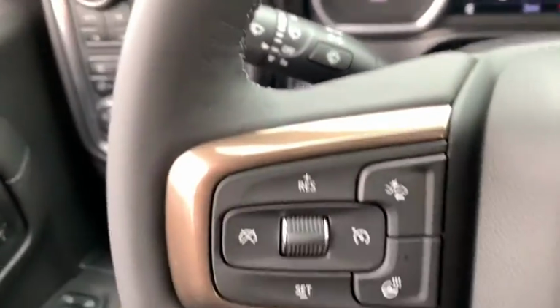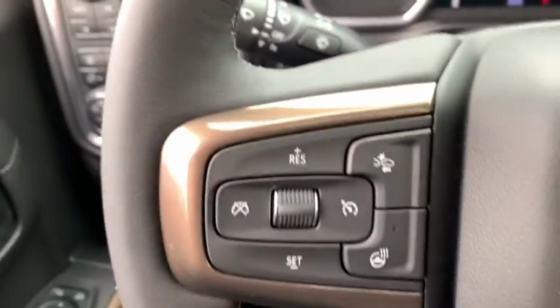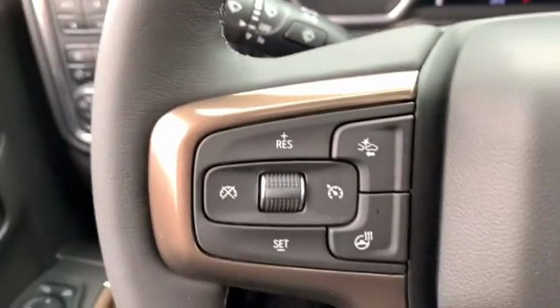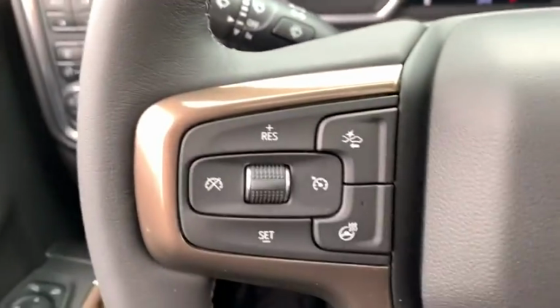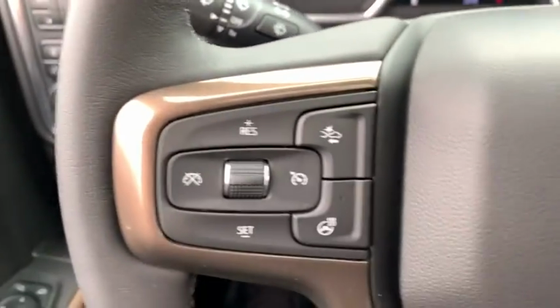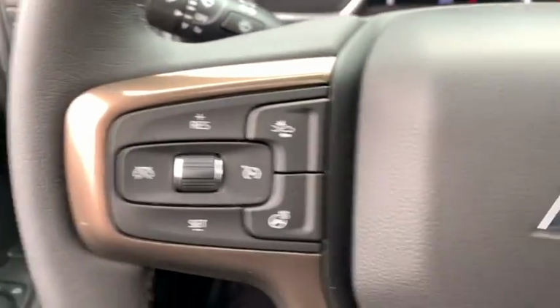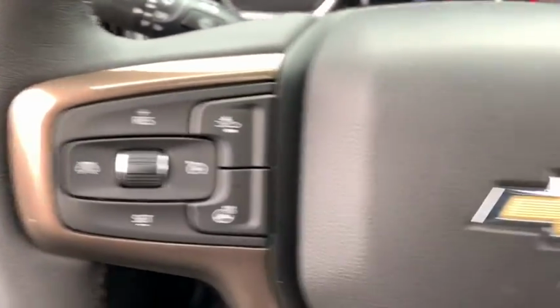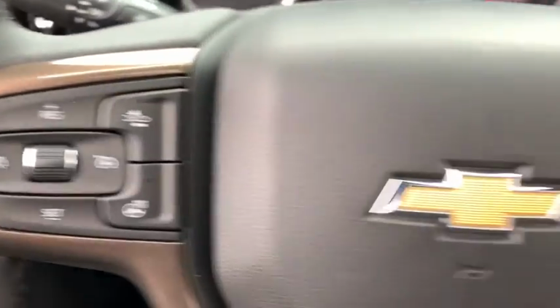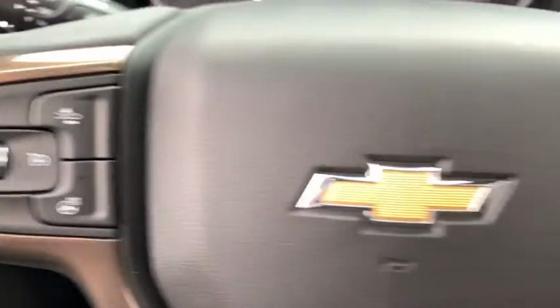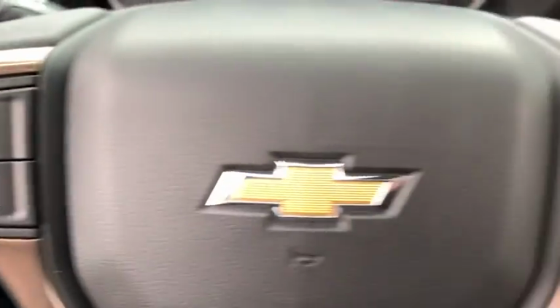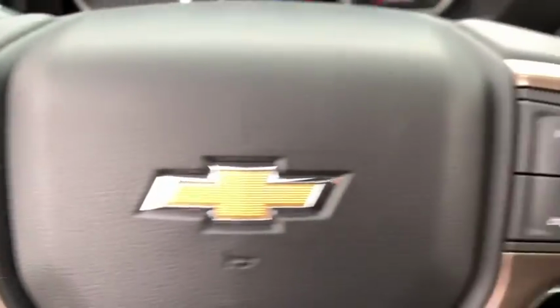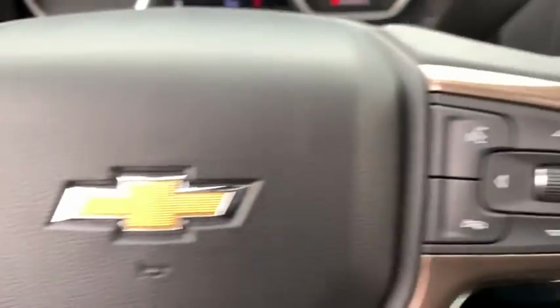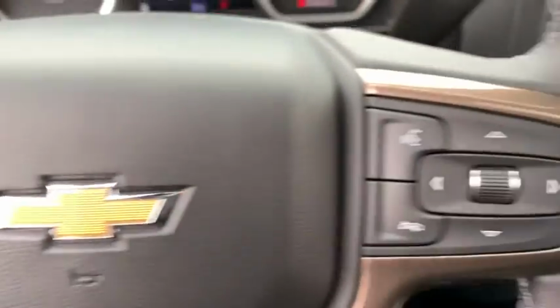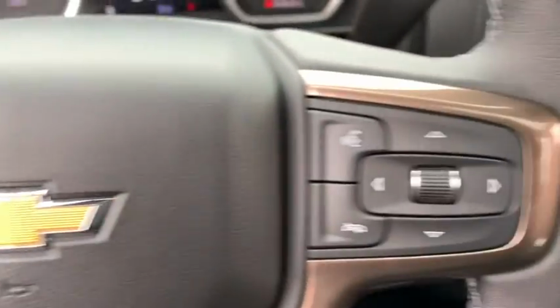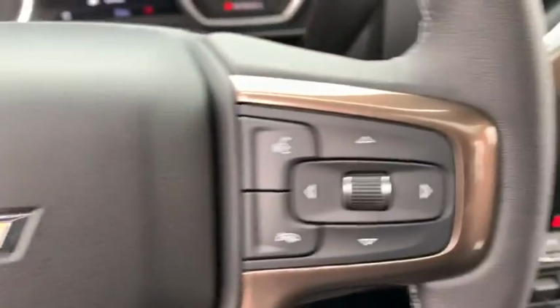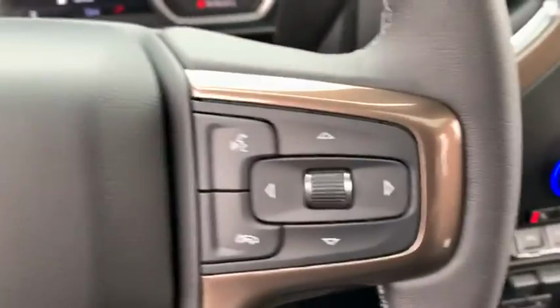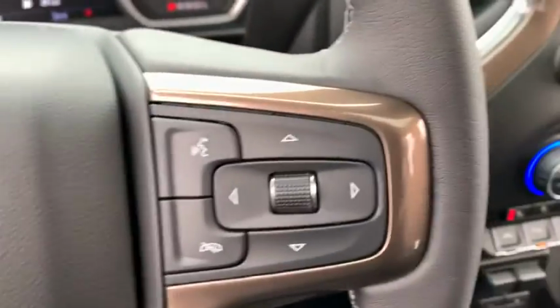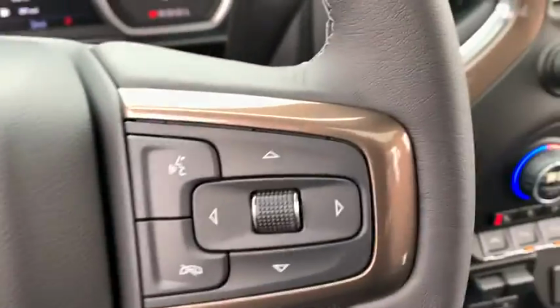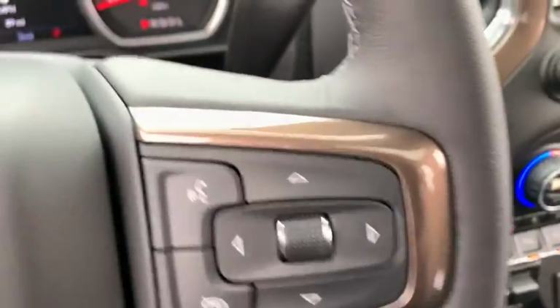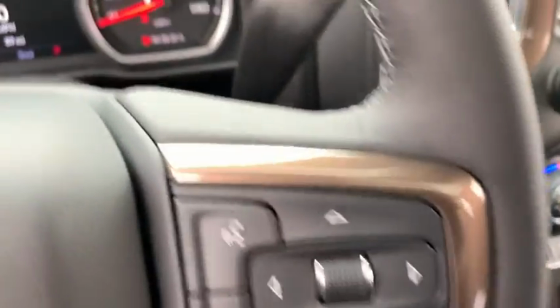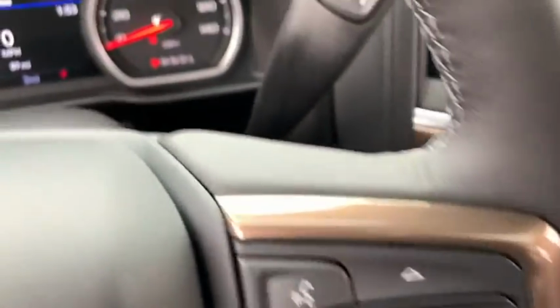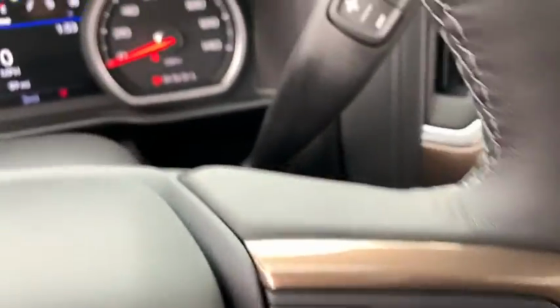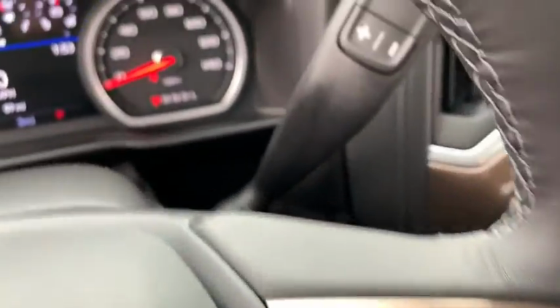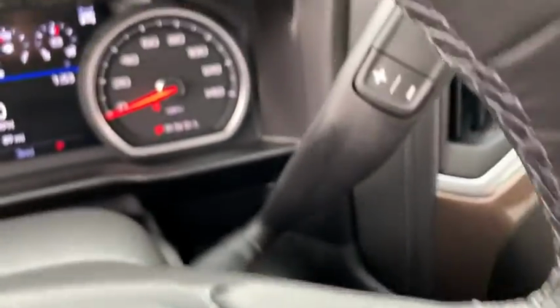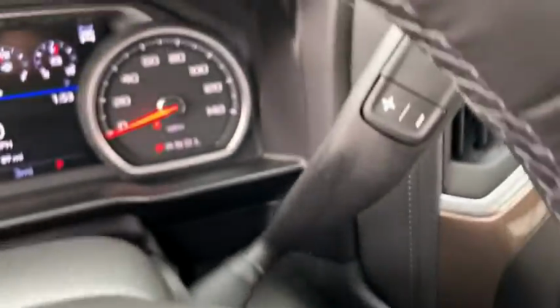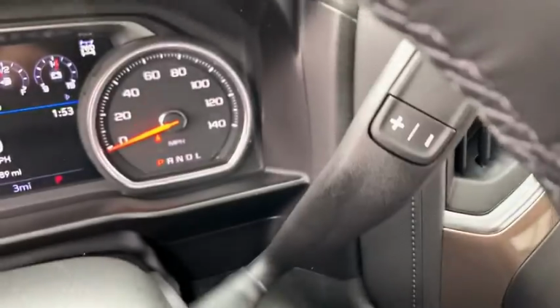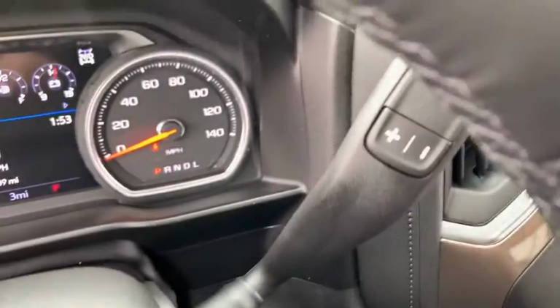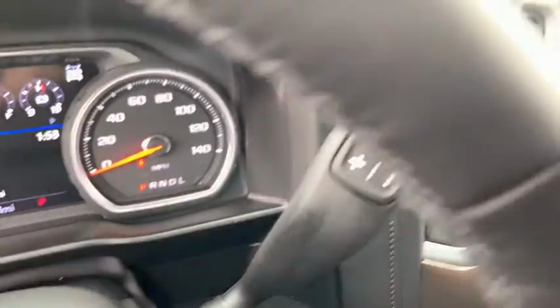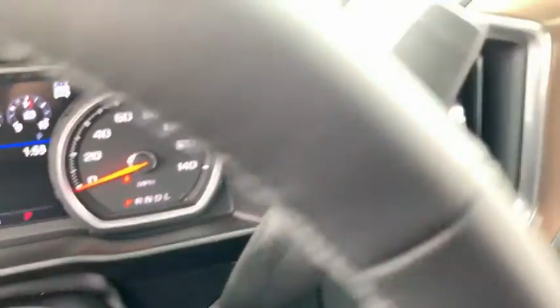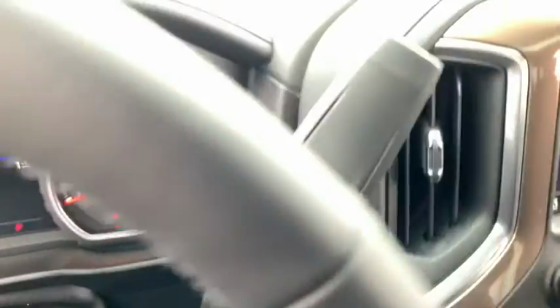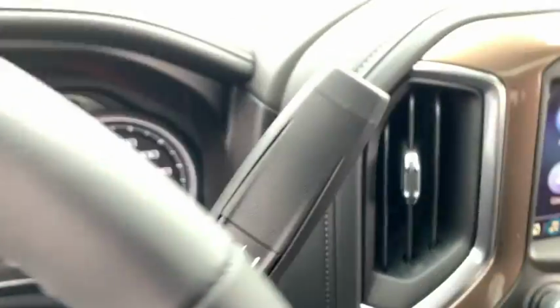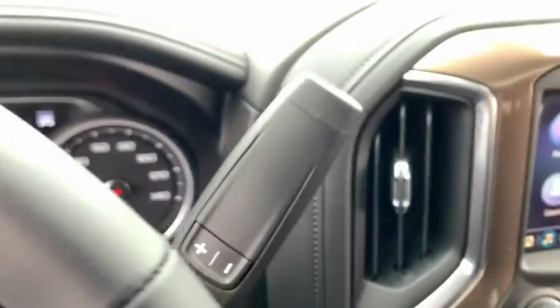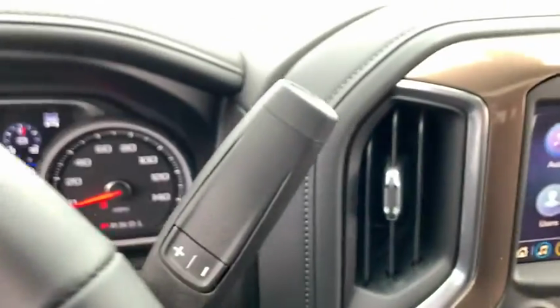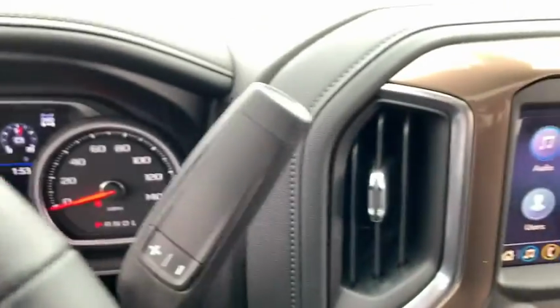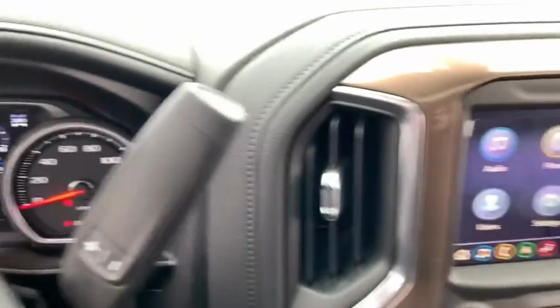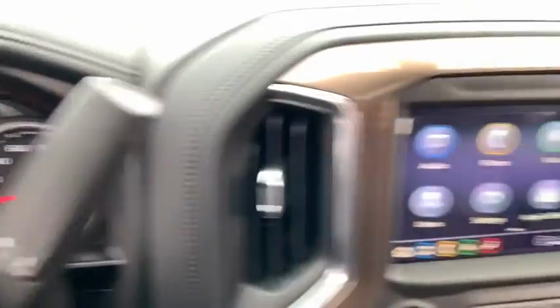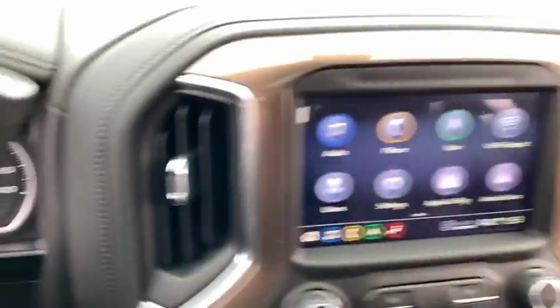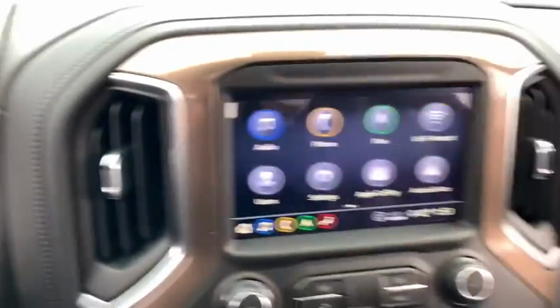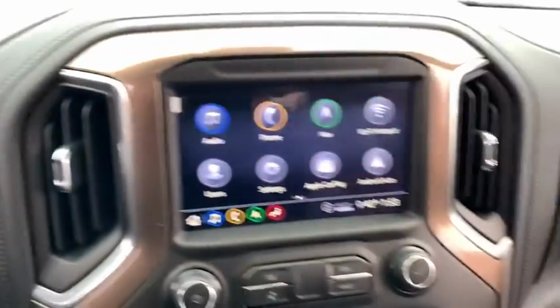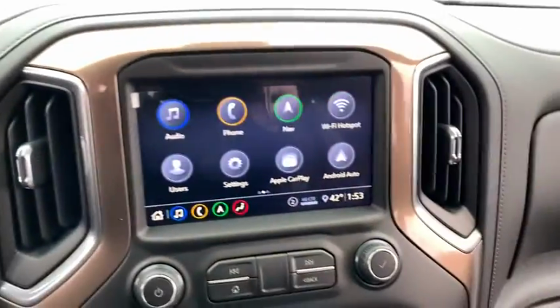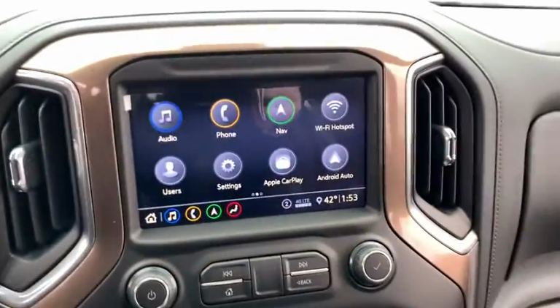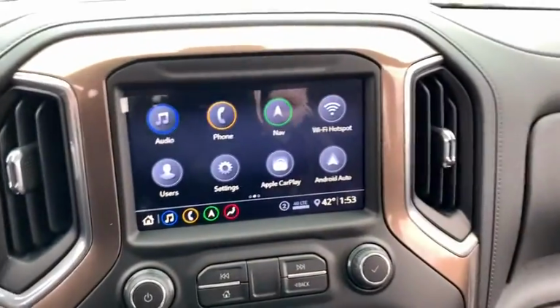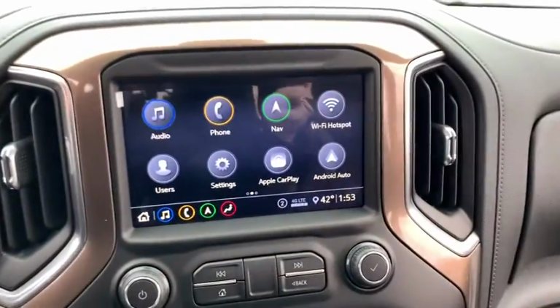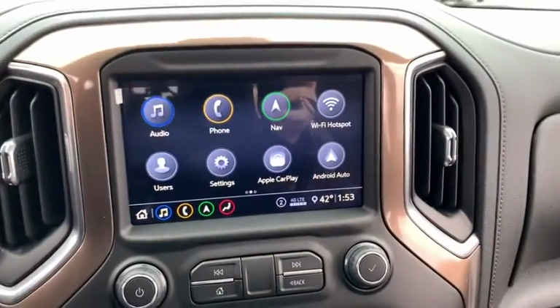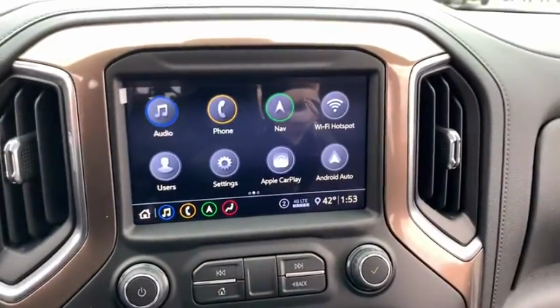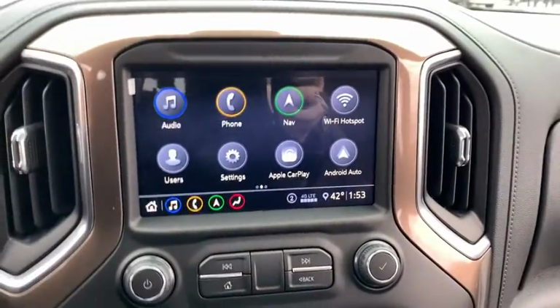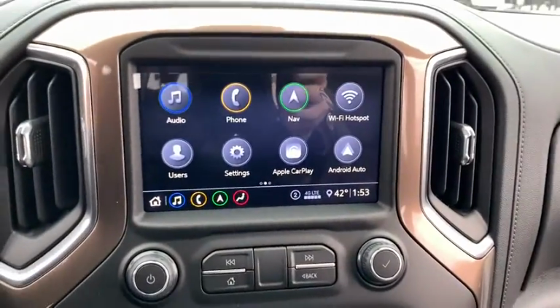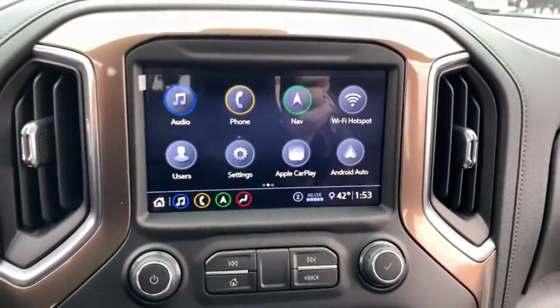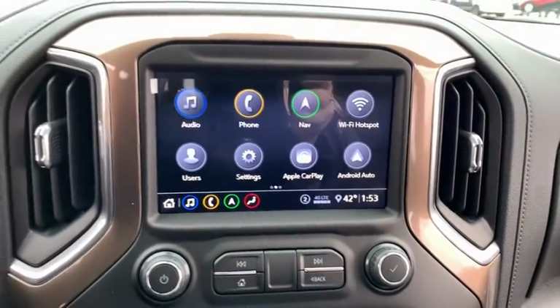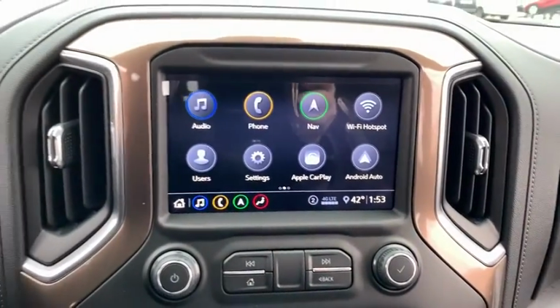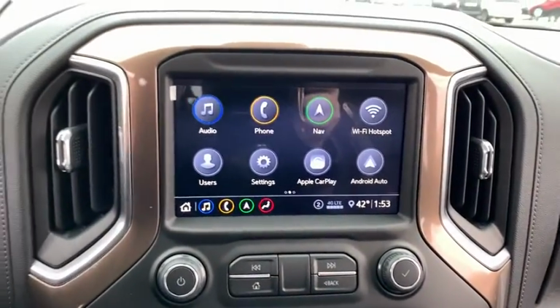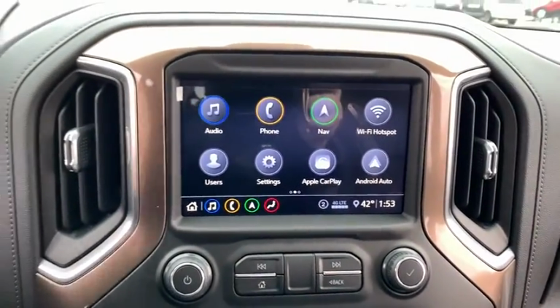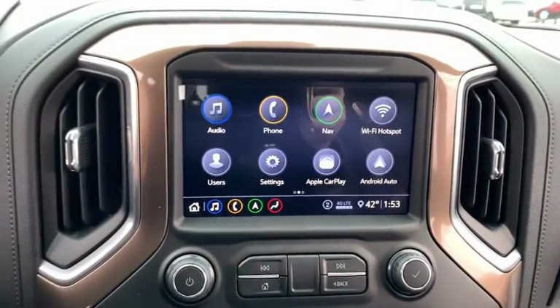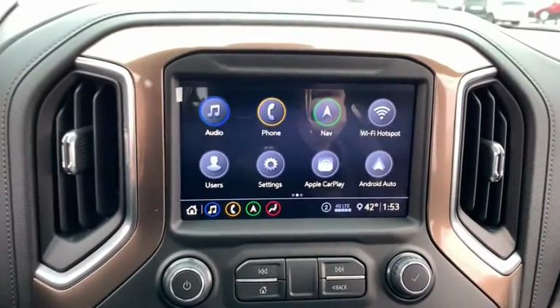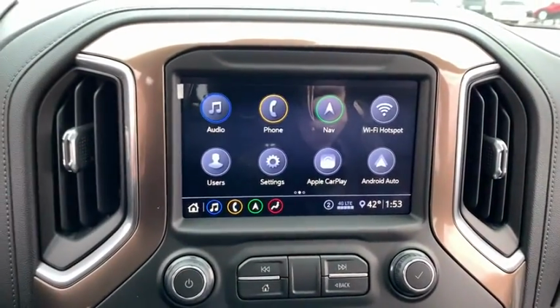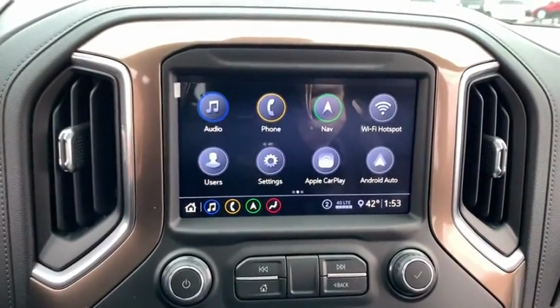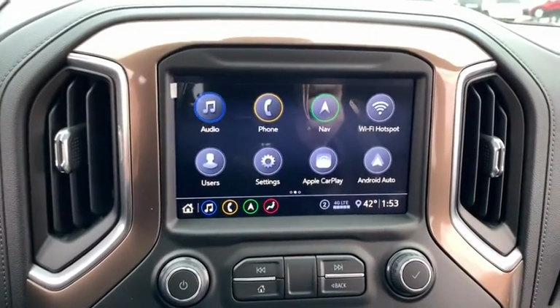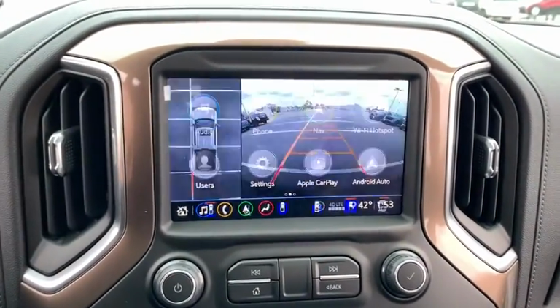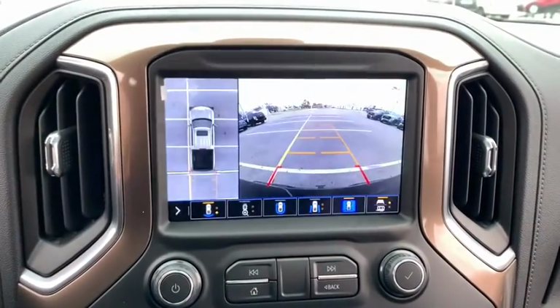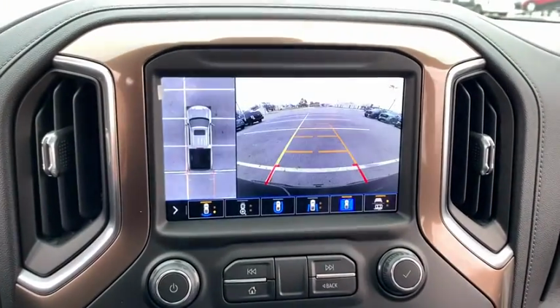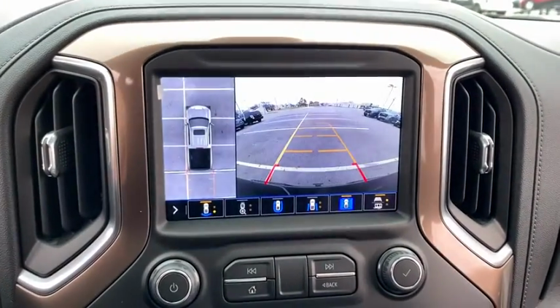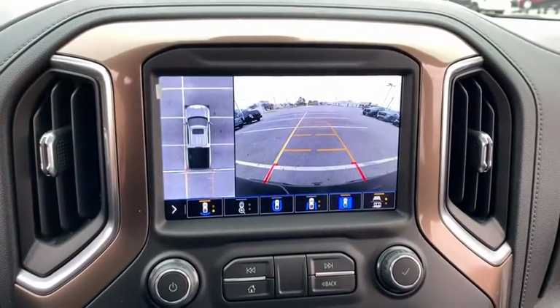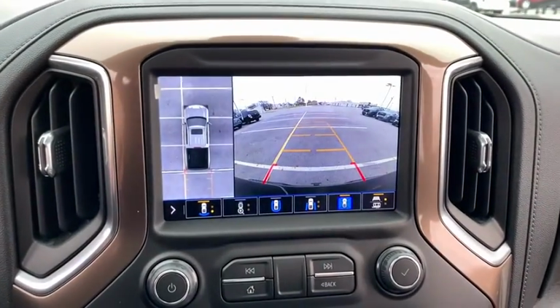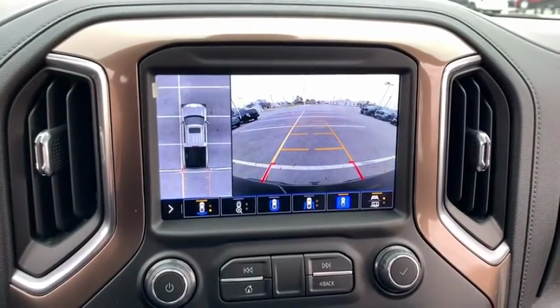This vehicle has less than 100 miles. Here are some of this vehicle's great options: steering wheel audio controls,